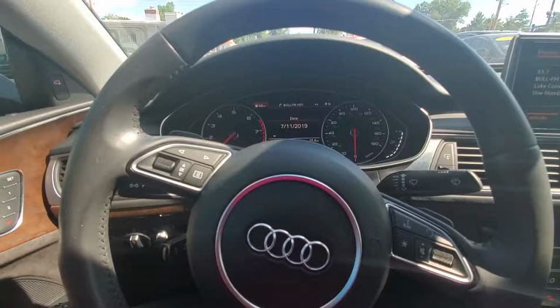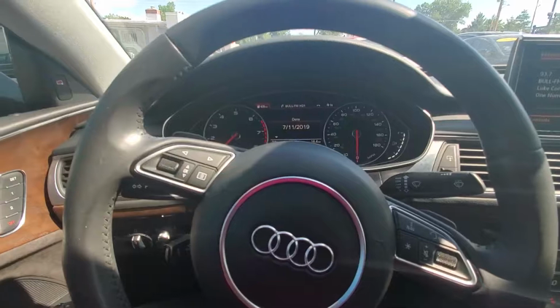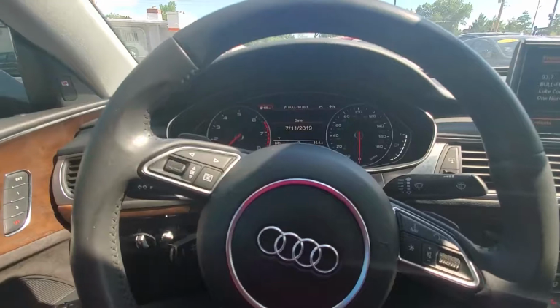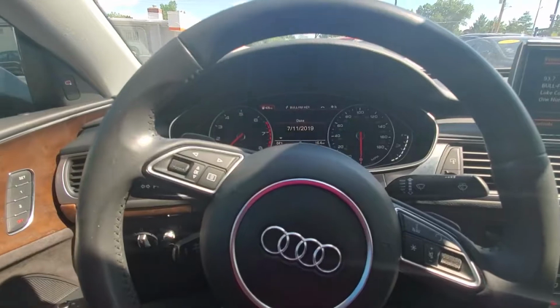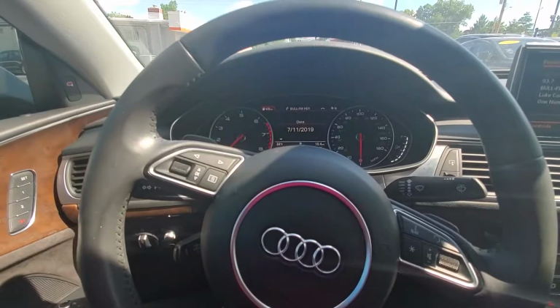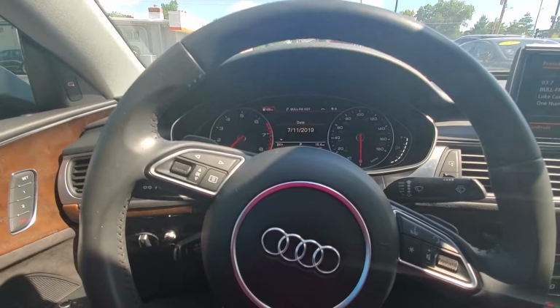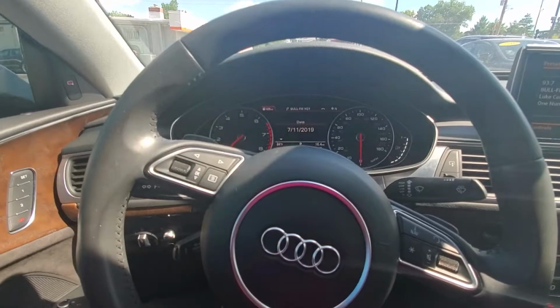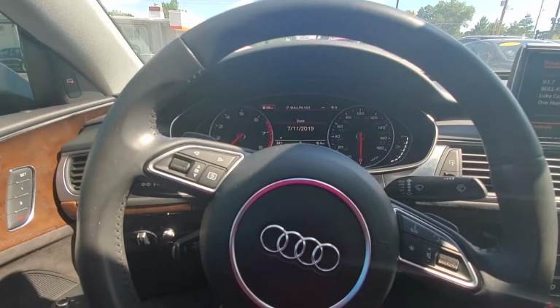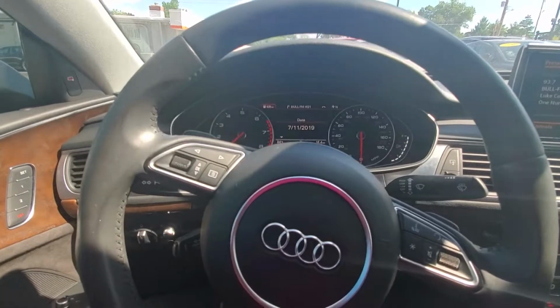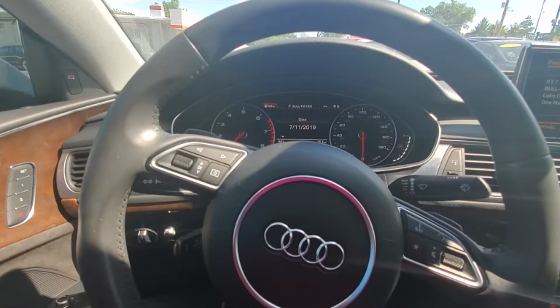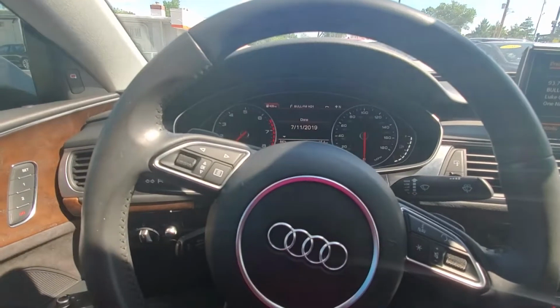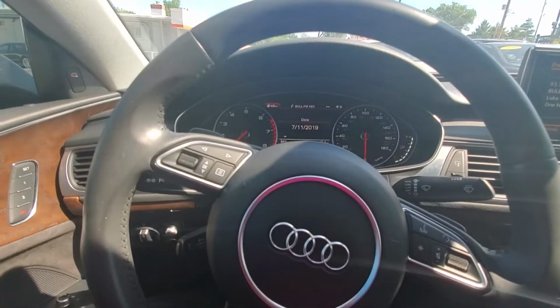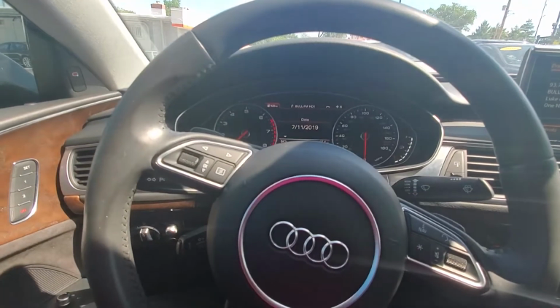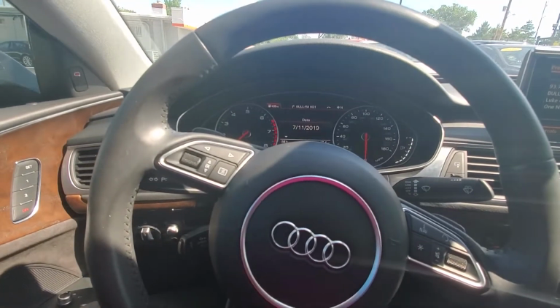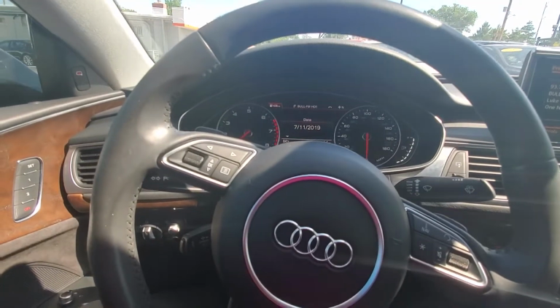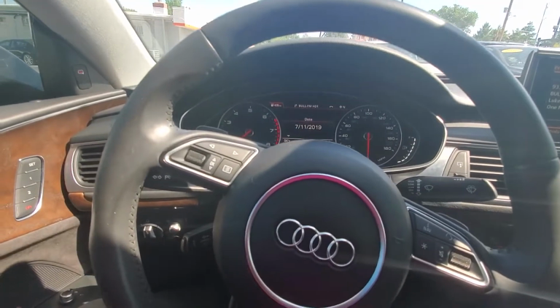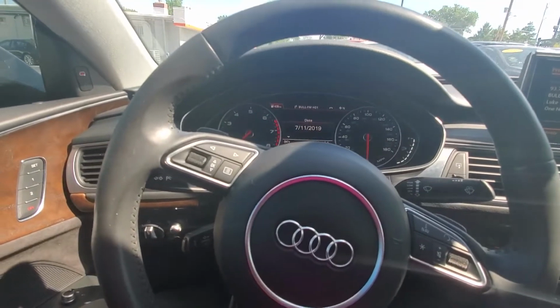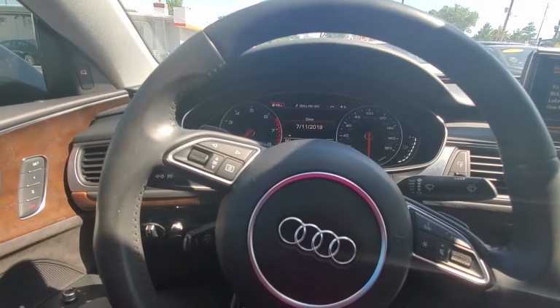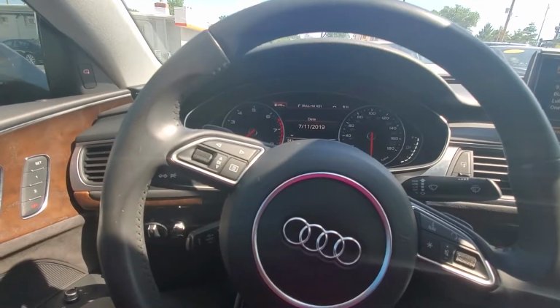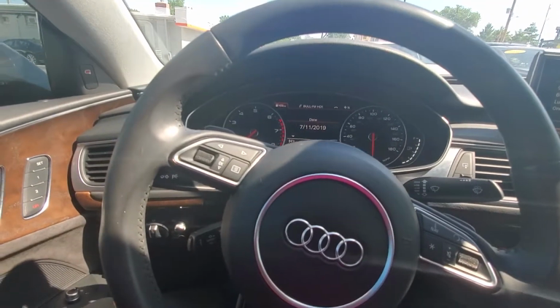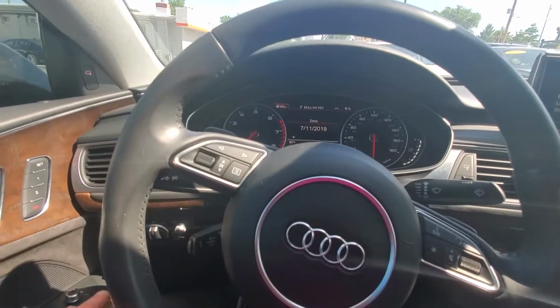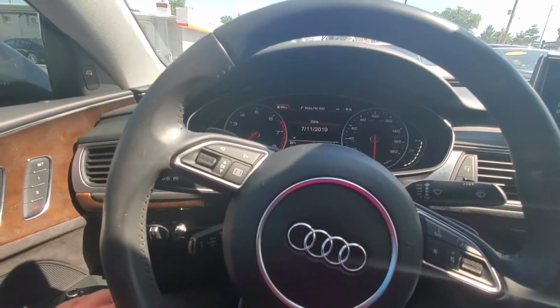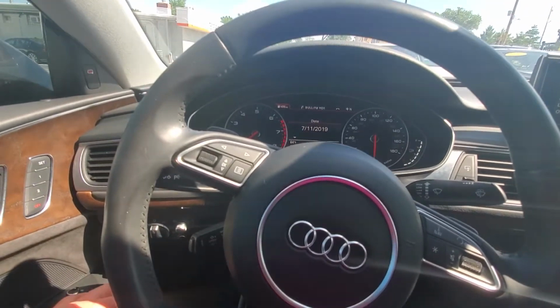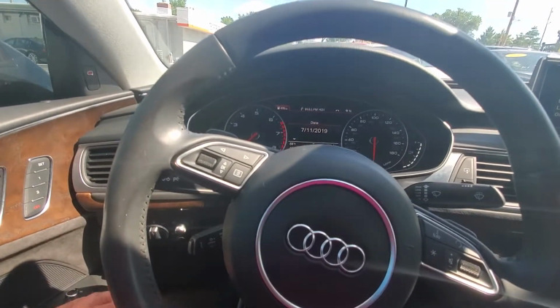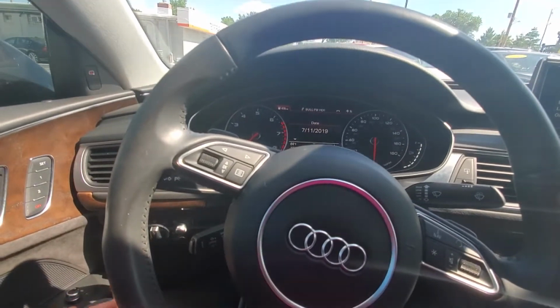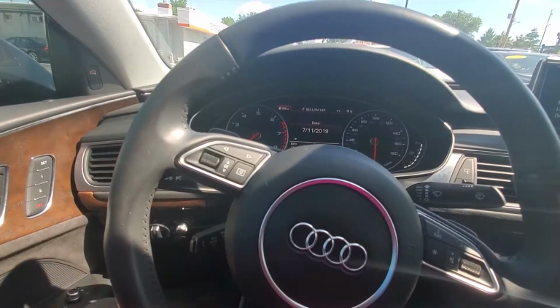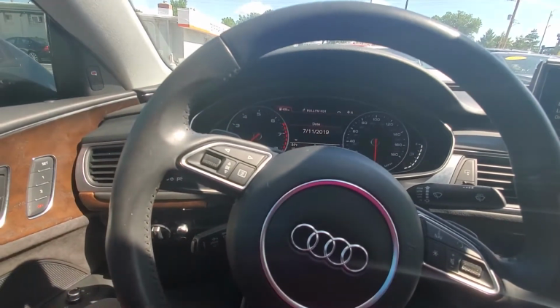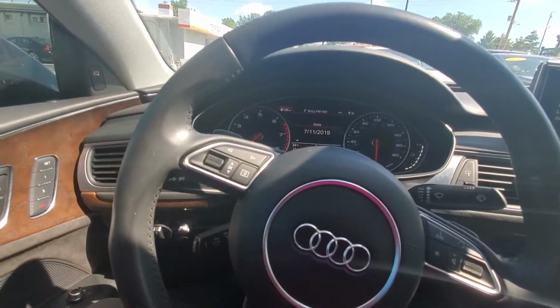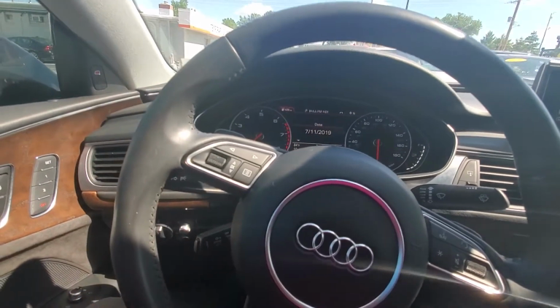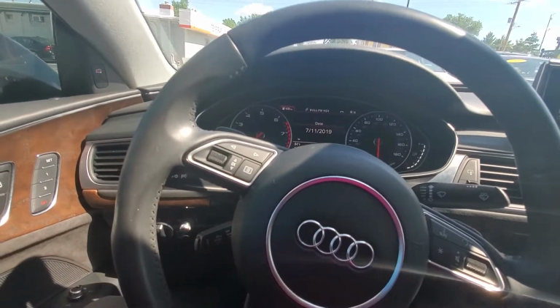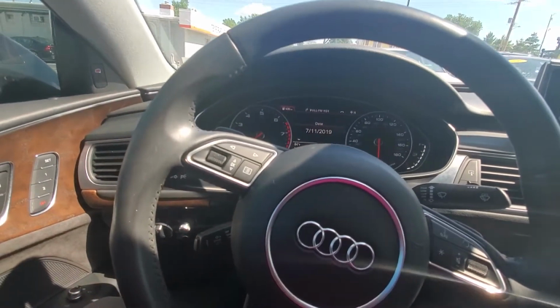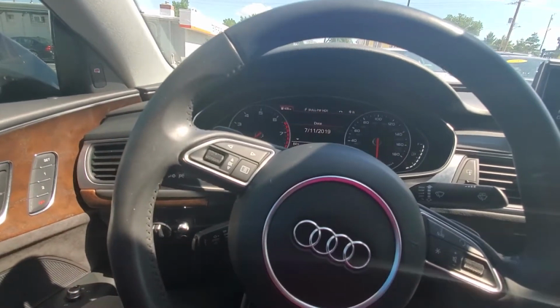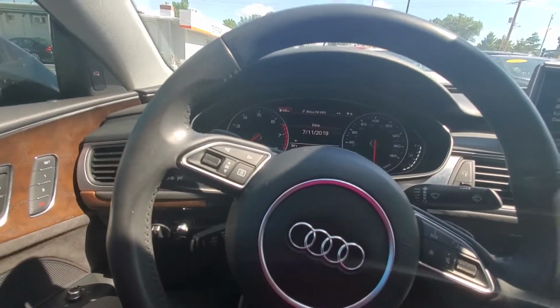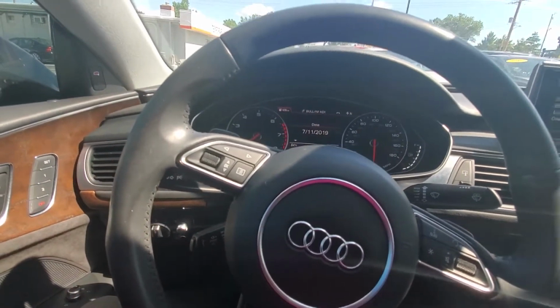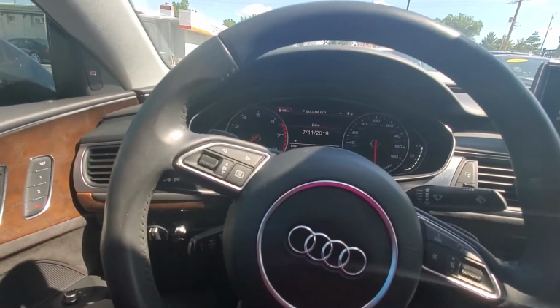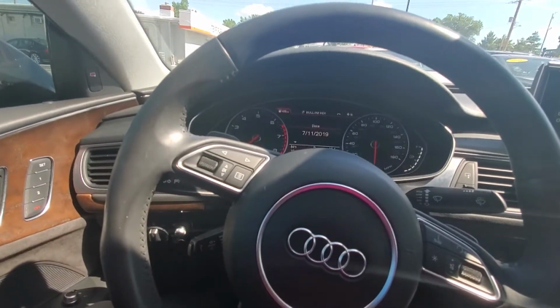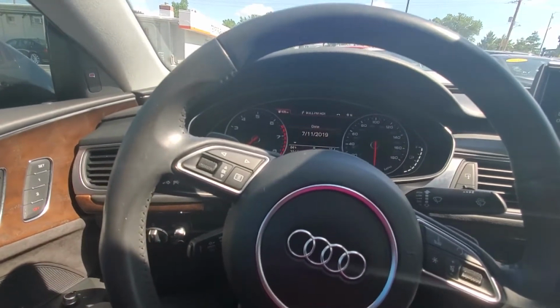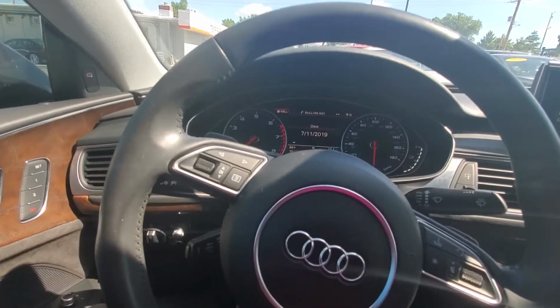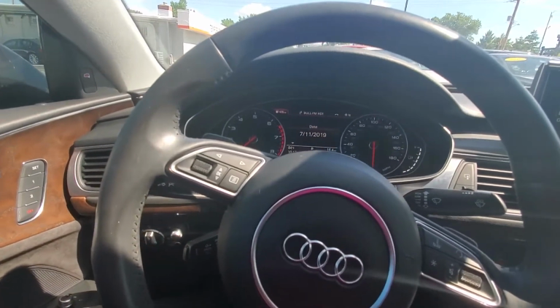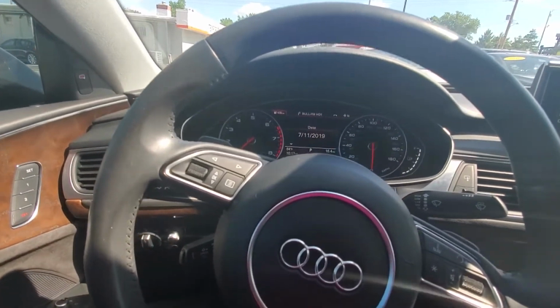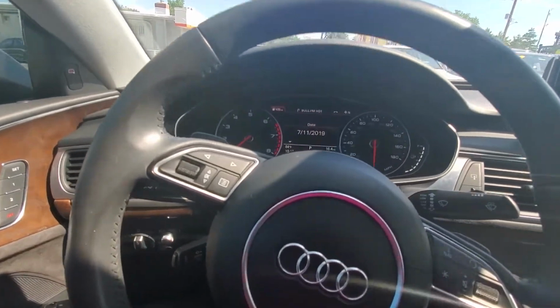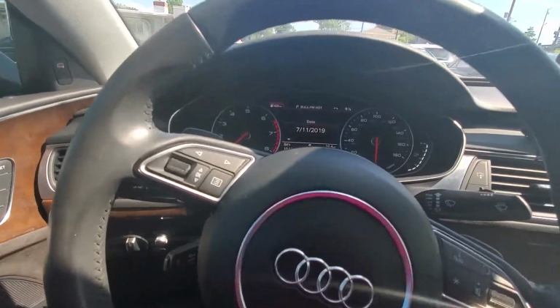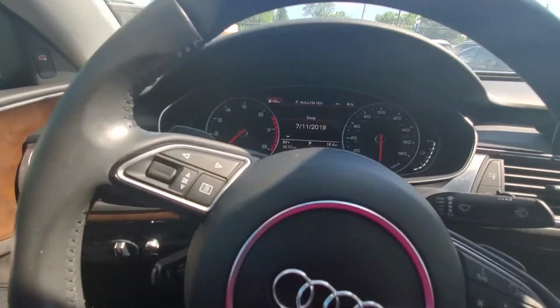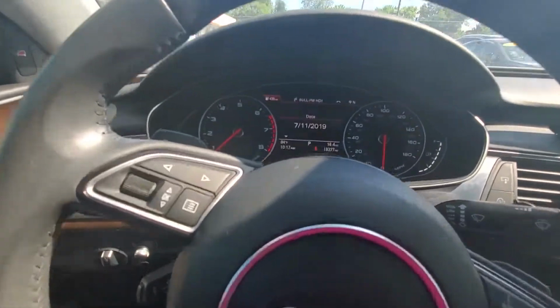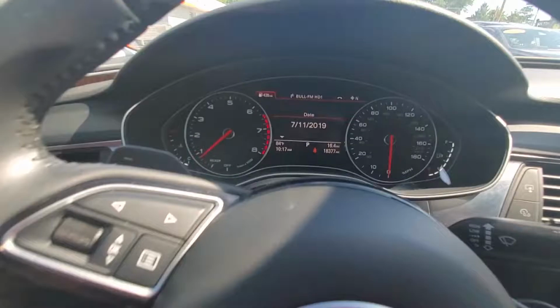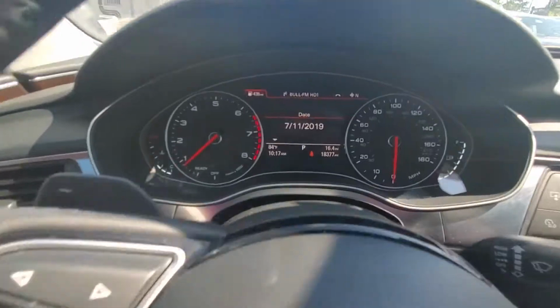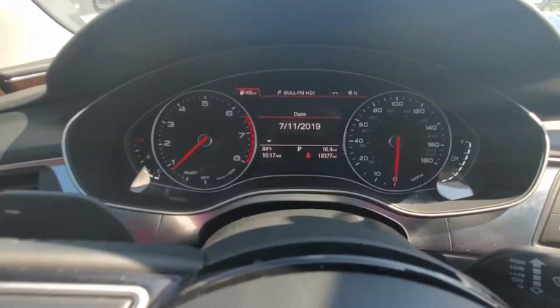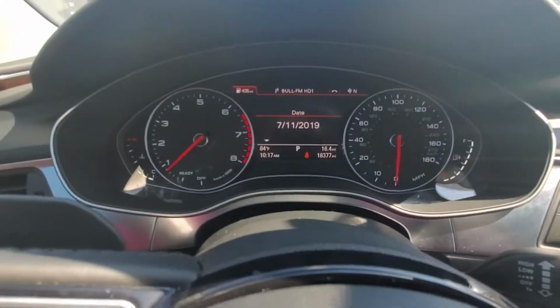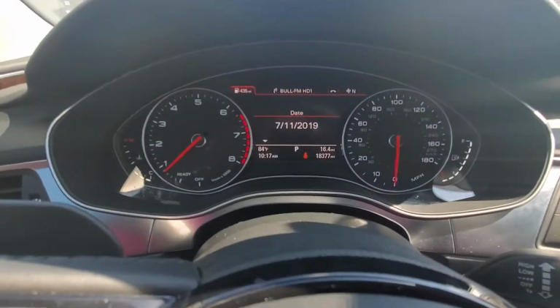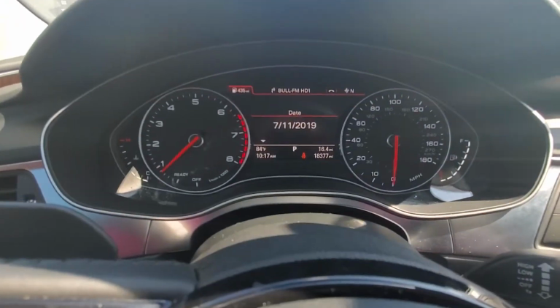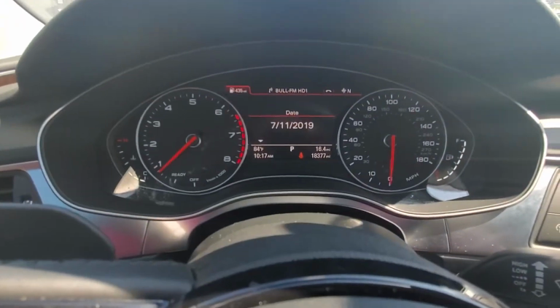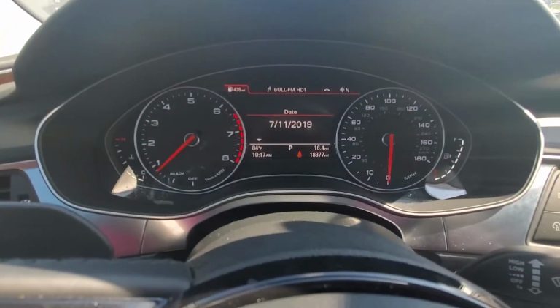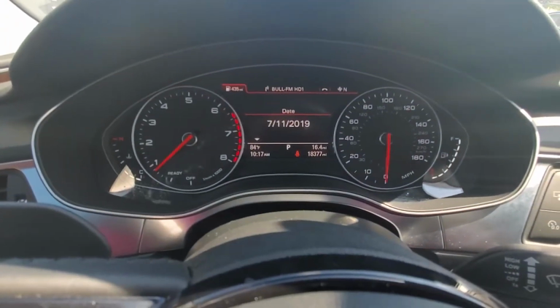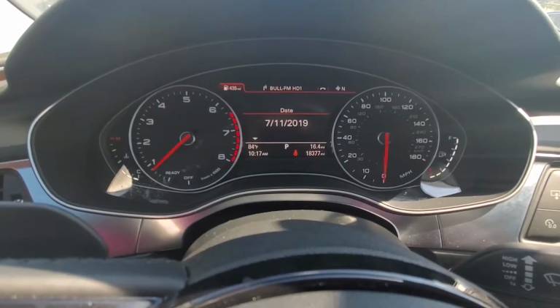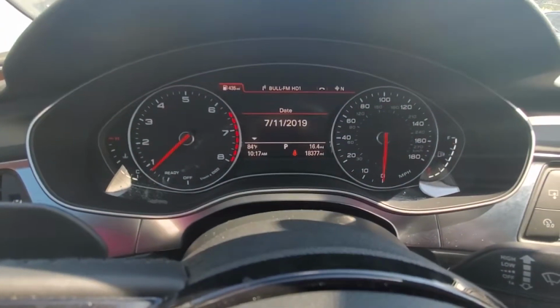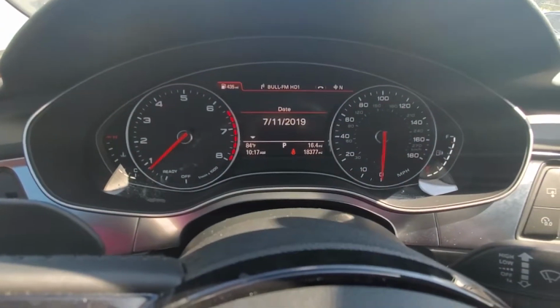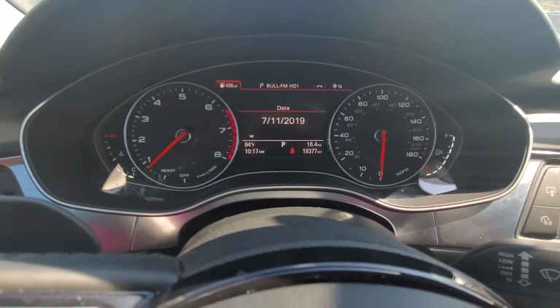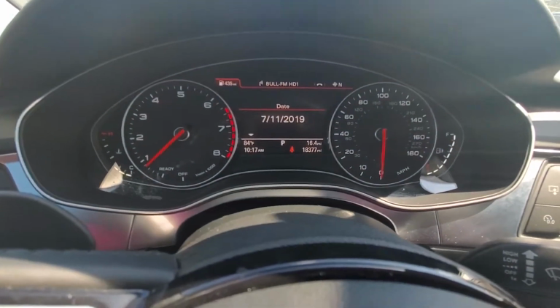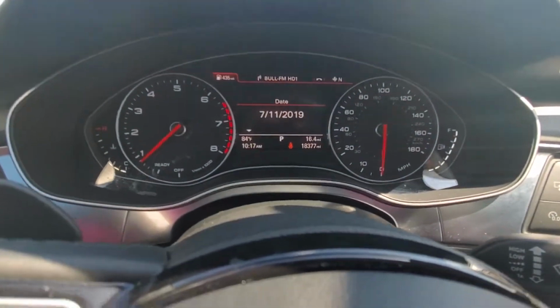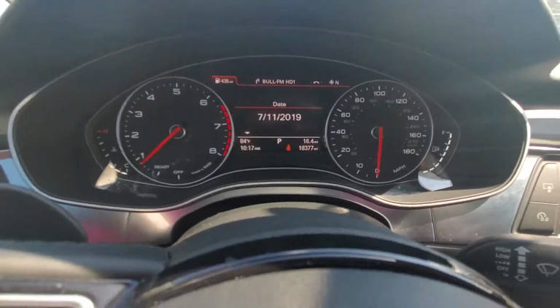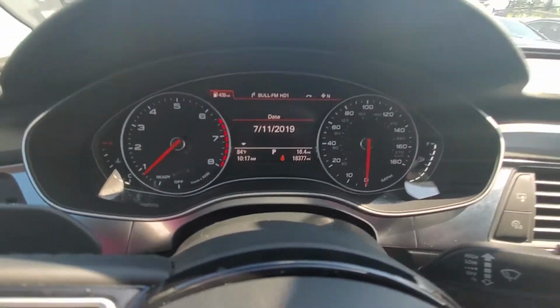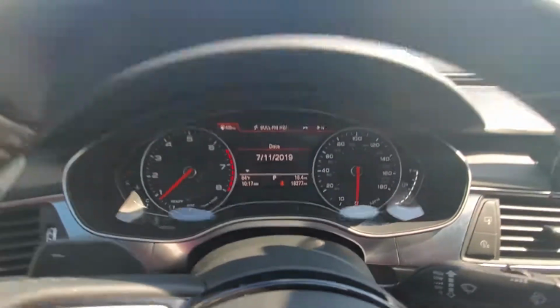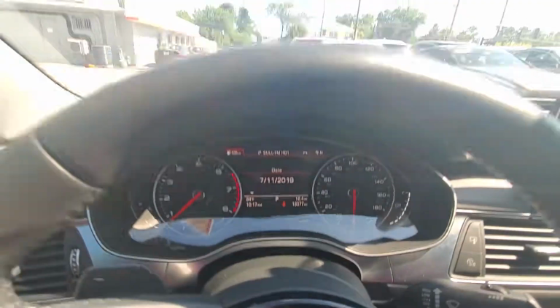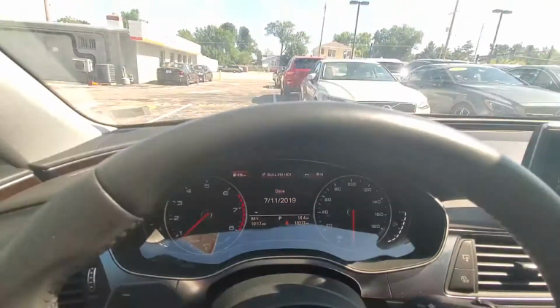Walk-around video, stock number 4687, 2016 Audi A6, exact miles 18,377.